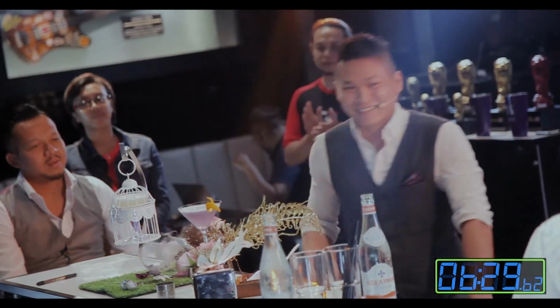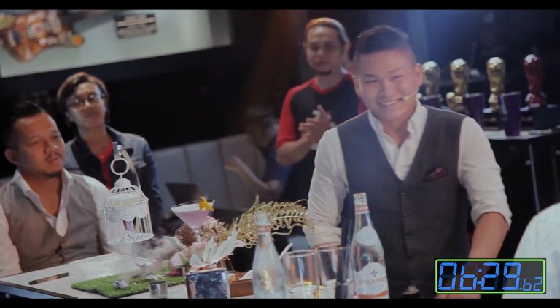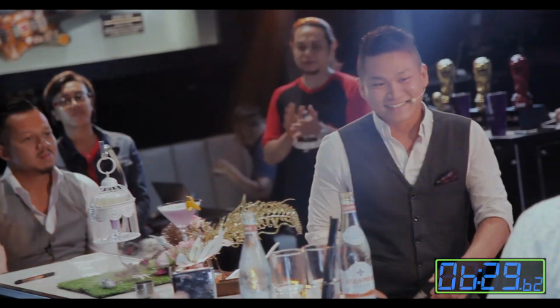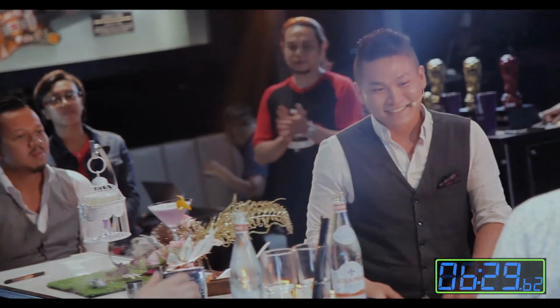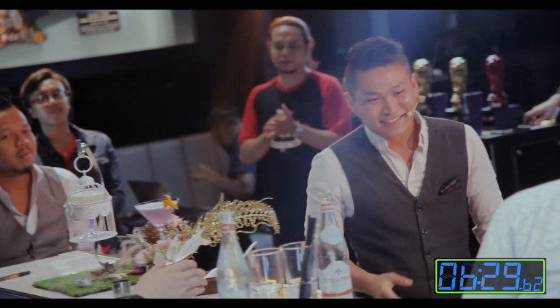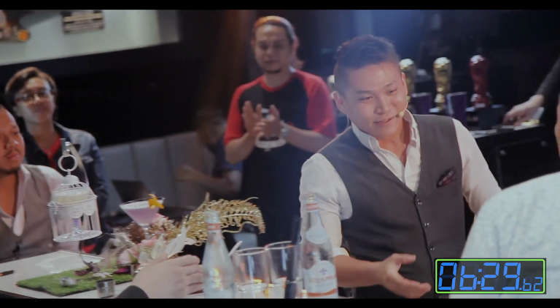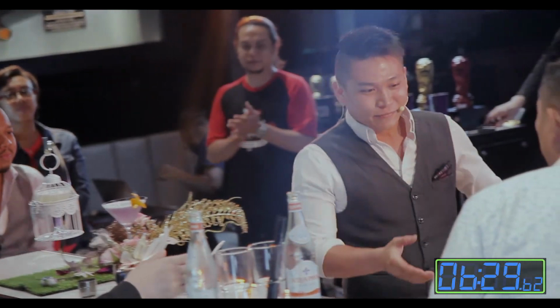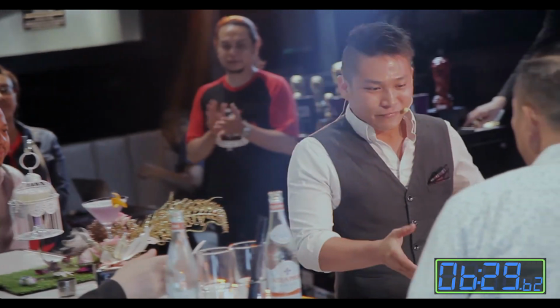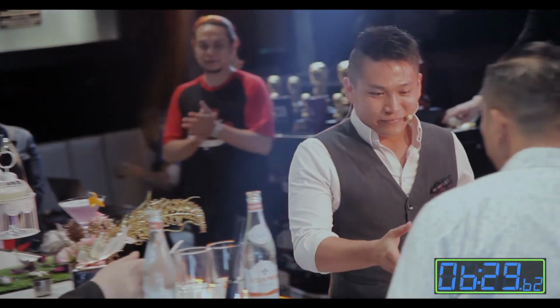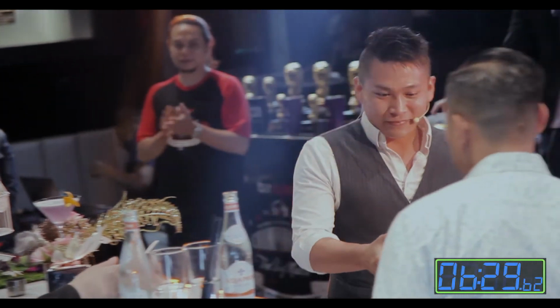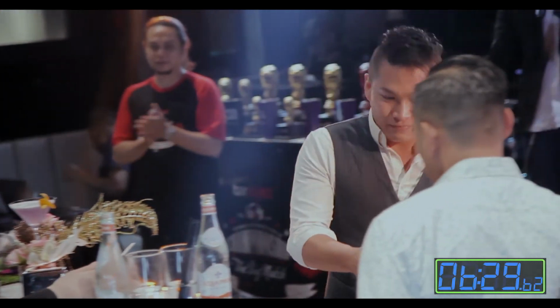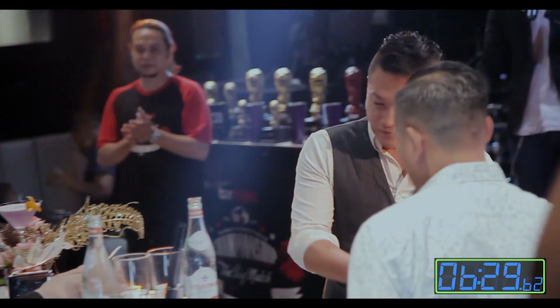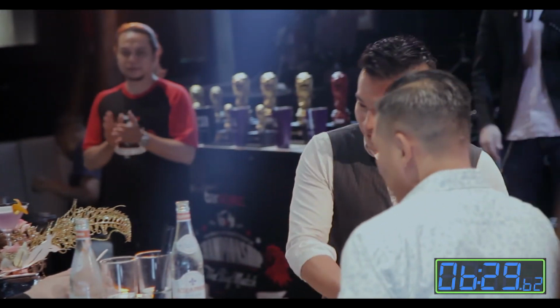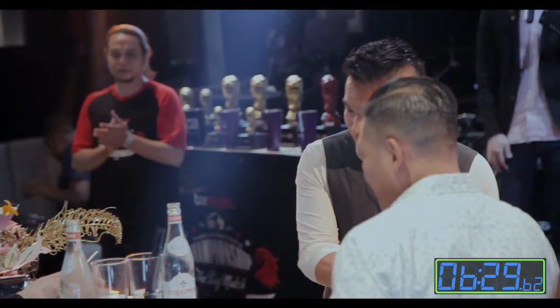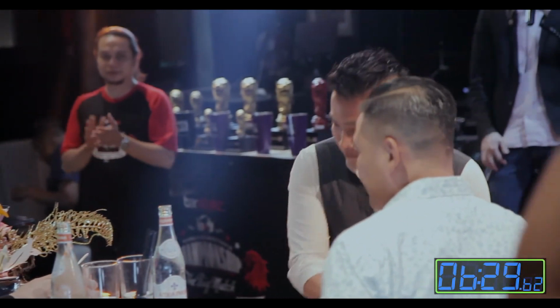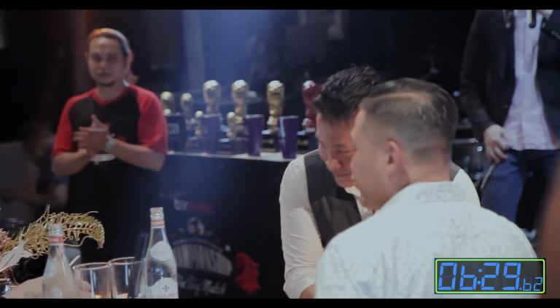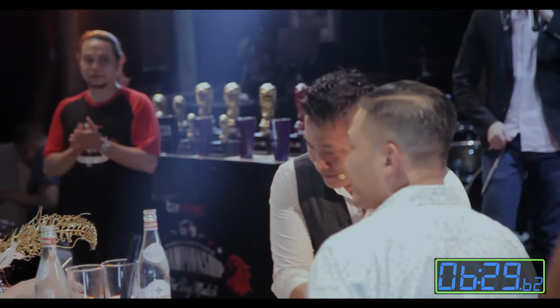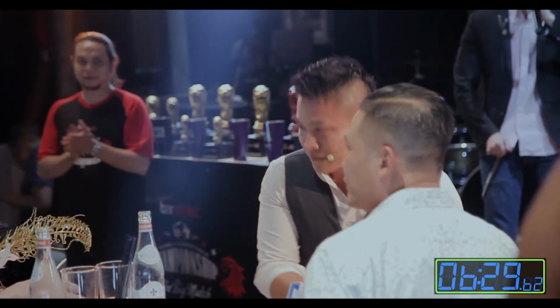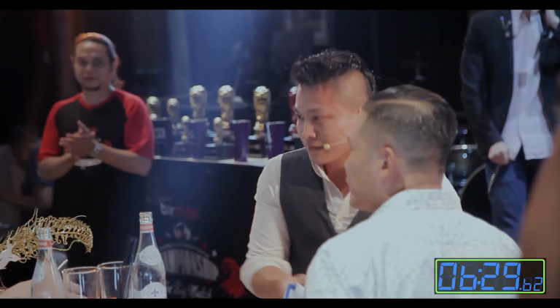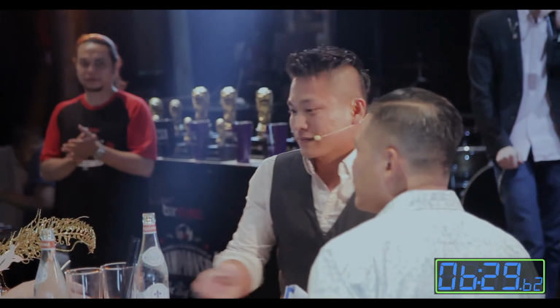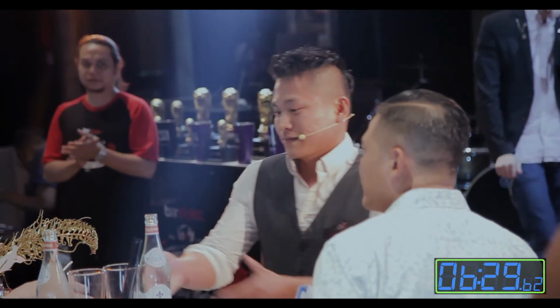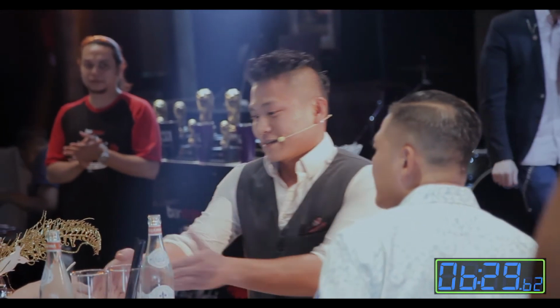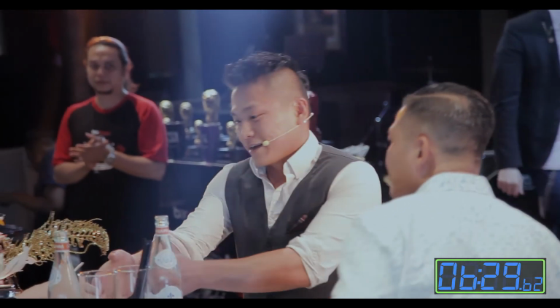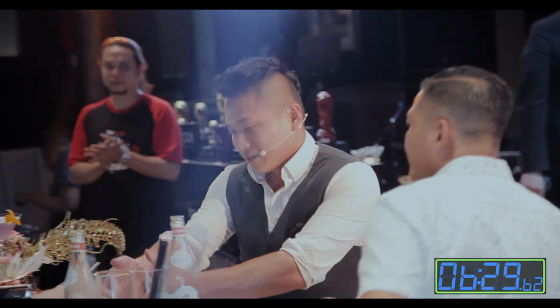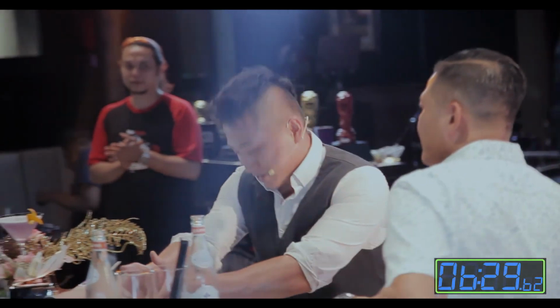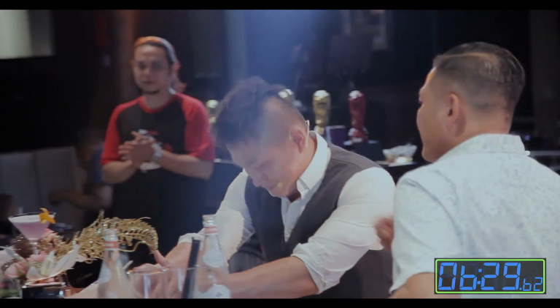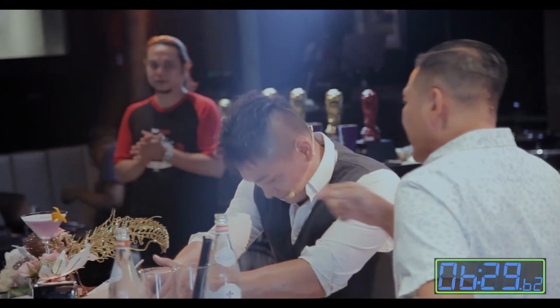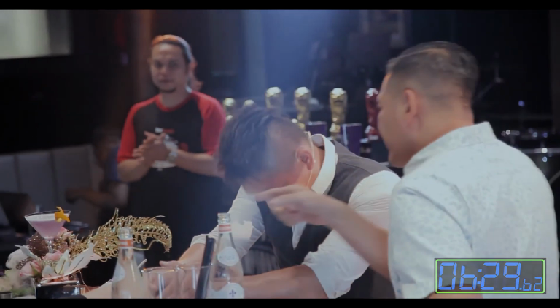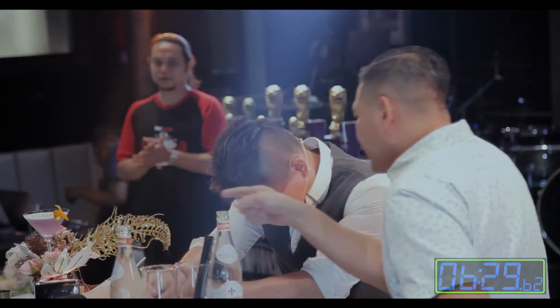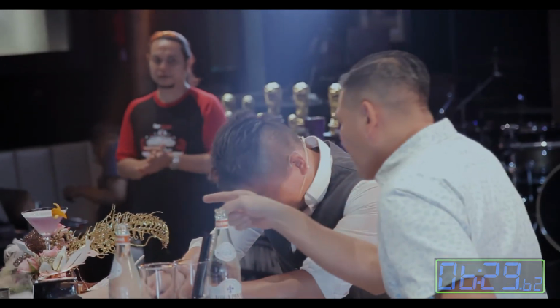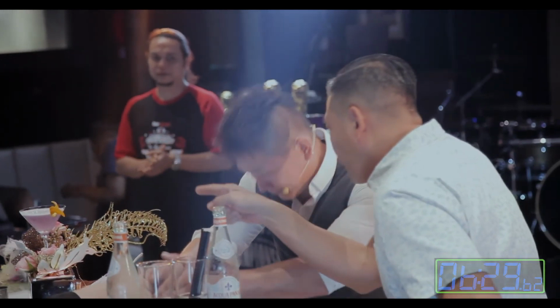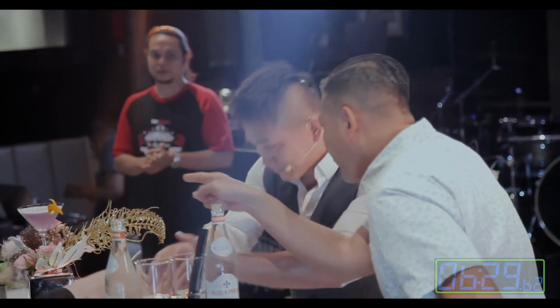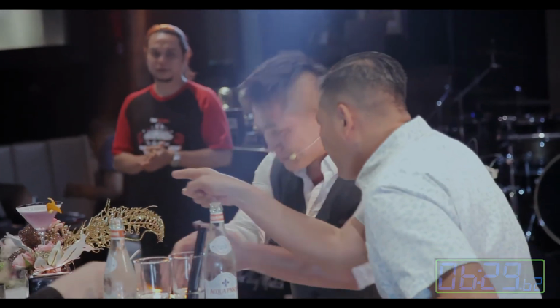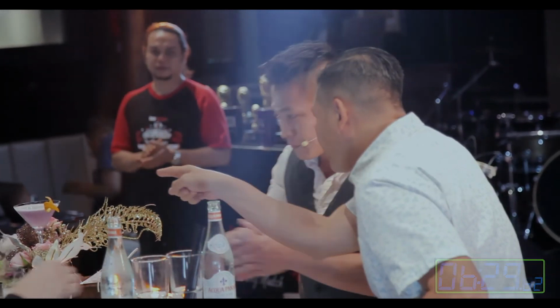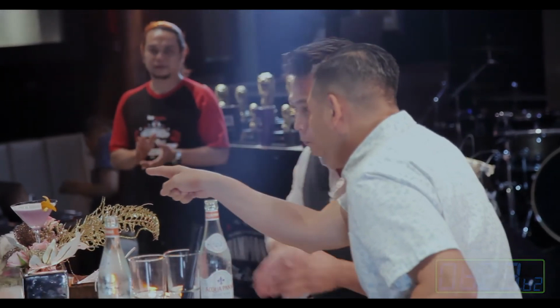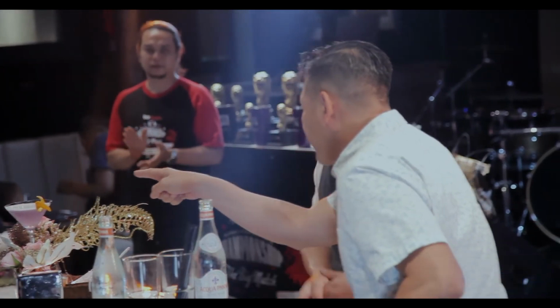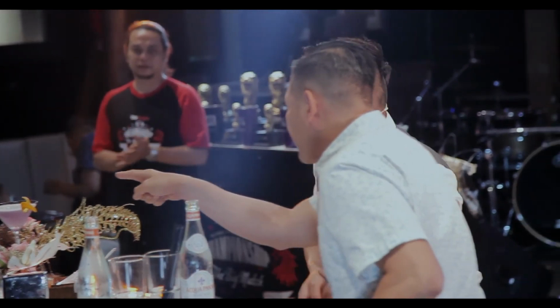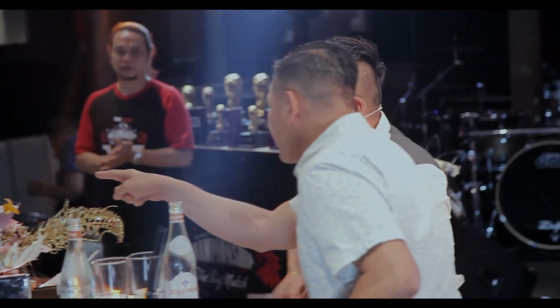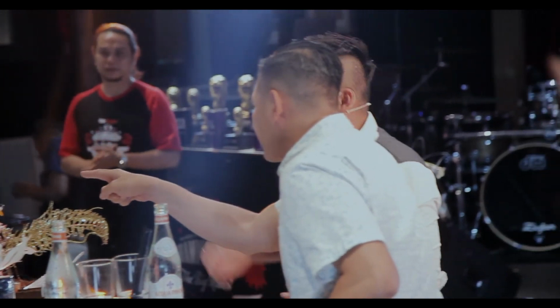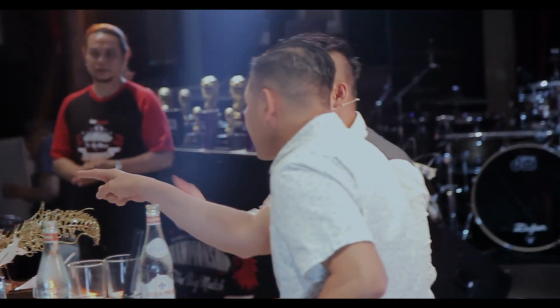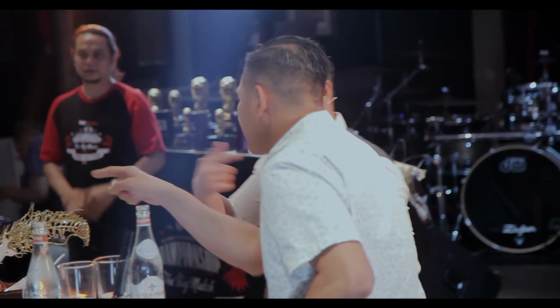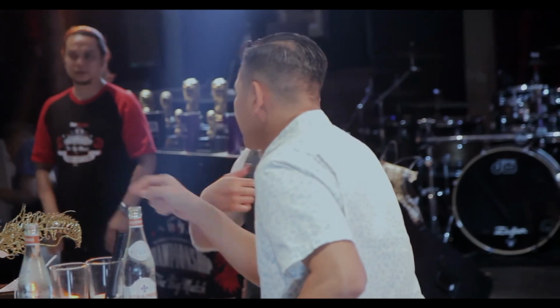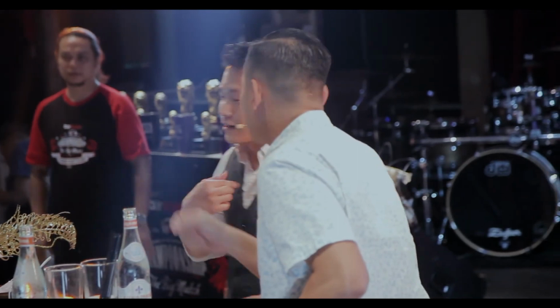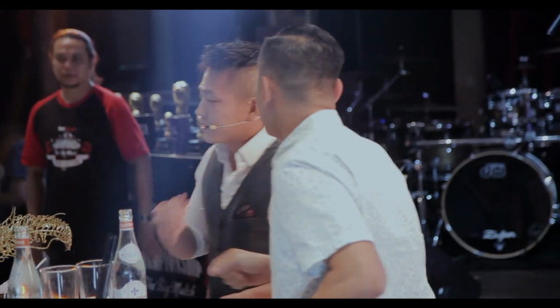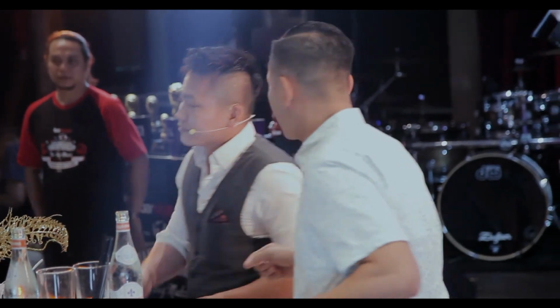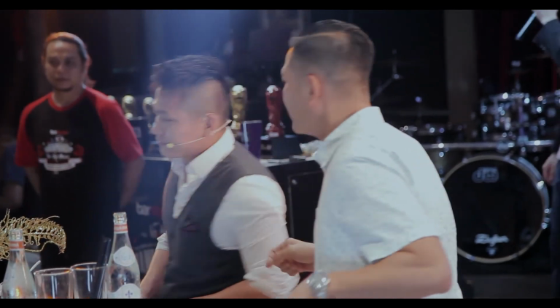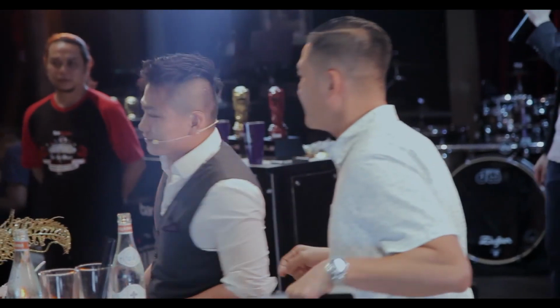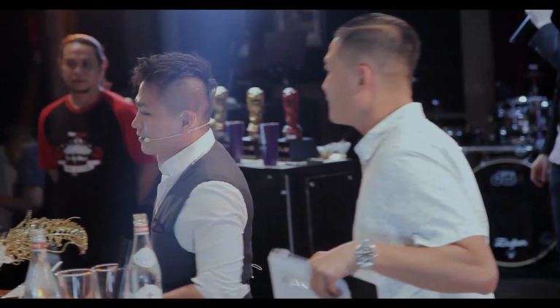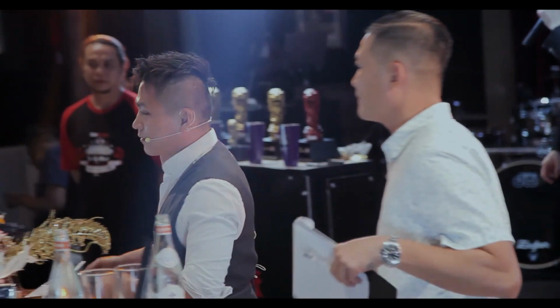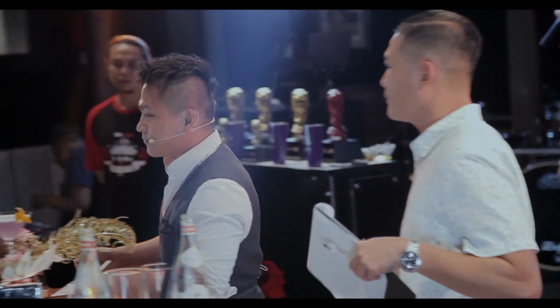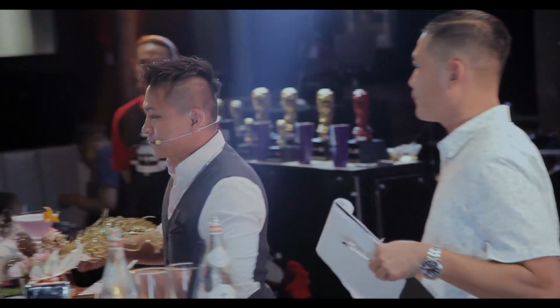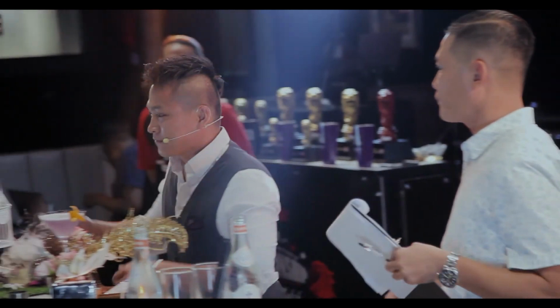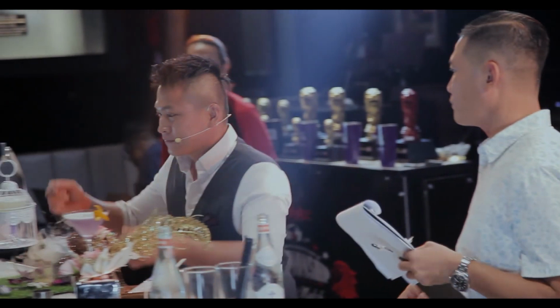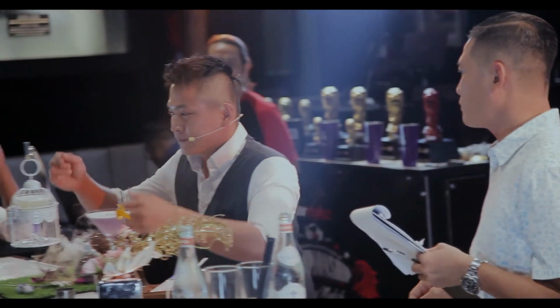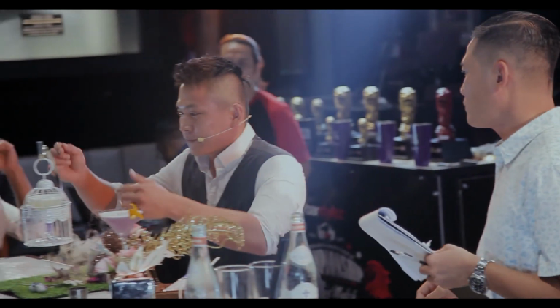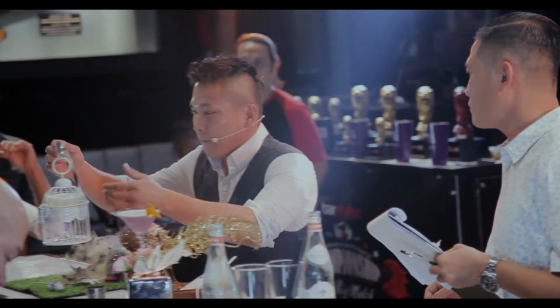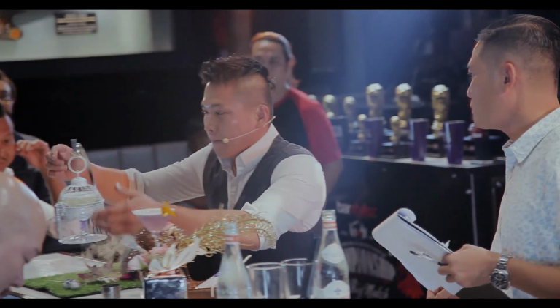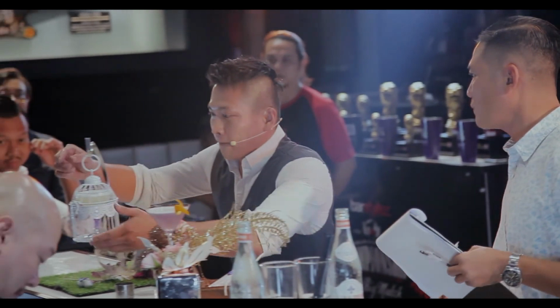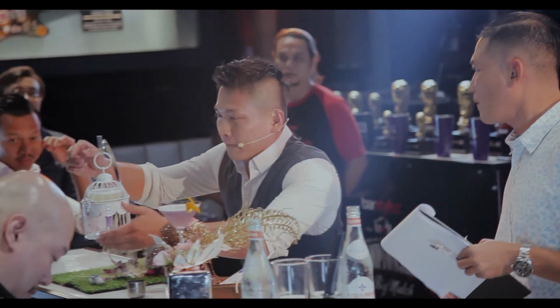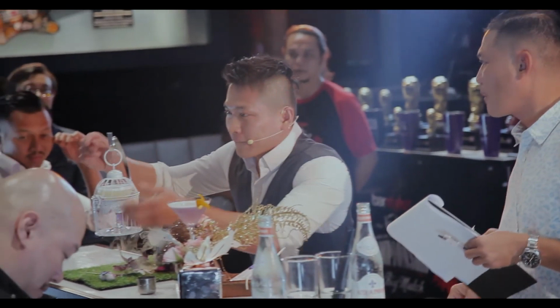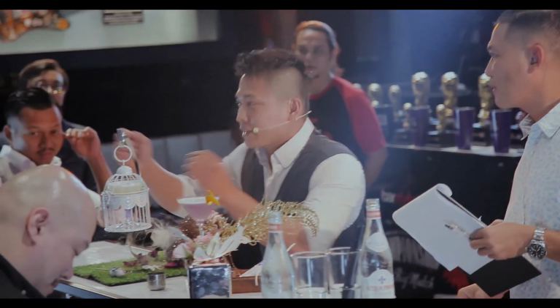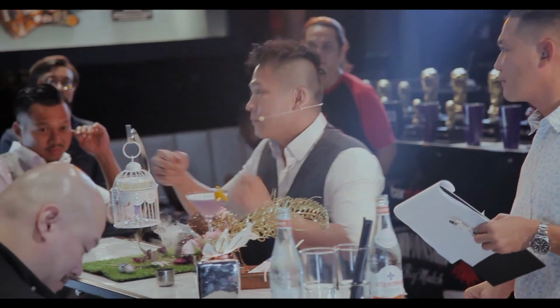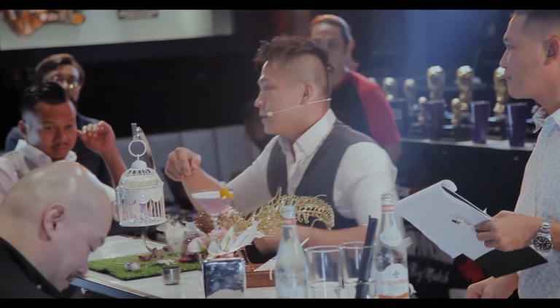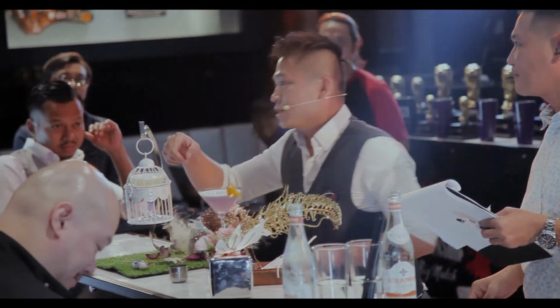Well done, contestant number 4, Mr. Baich Chon, representing dreams. It's eternity.